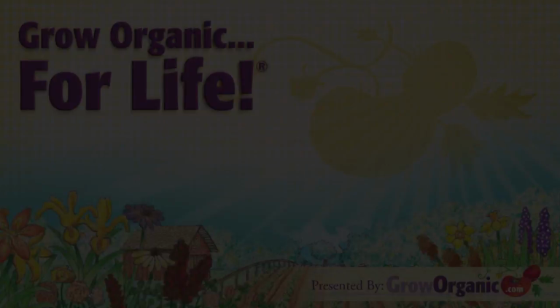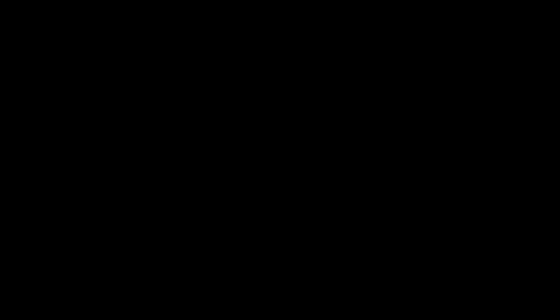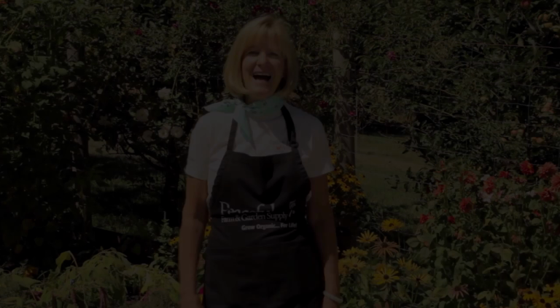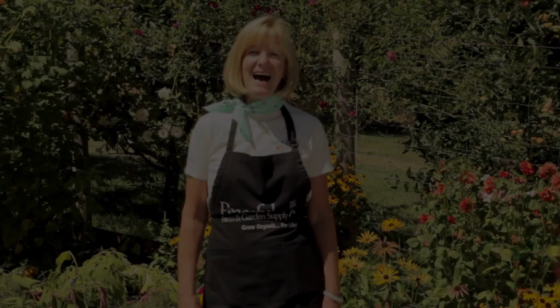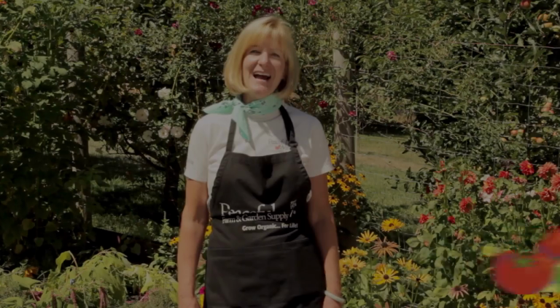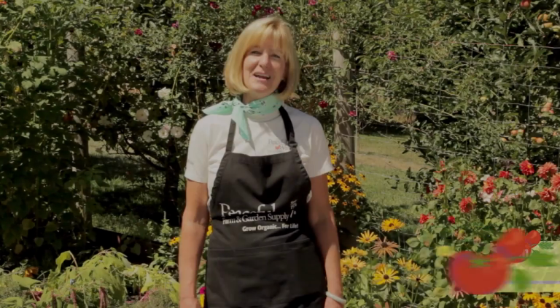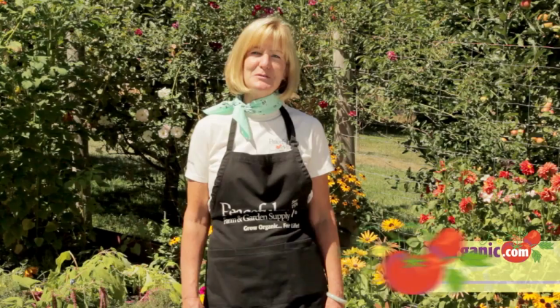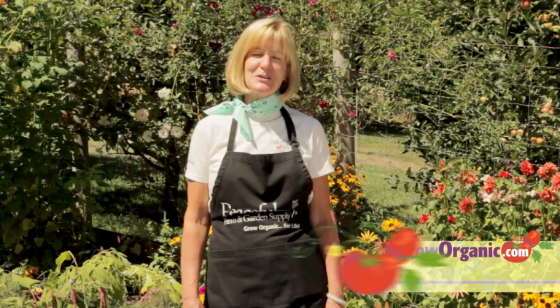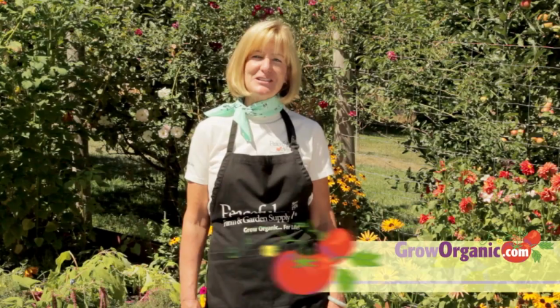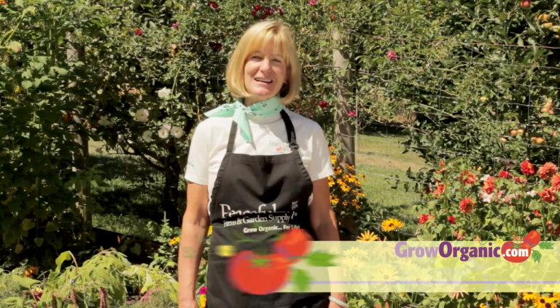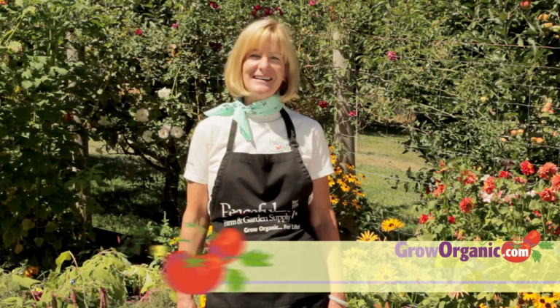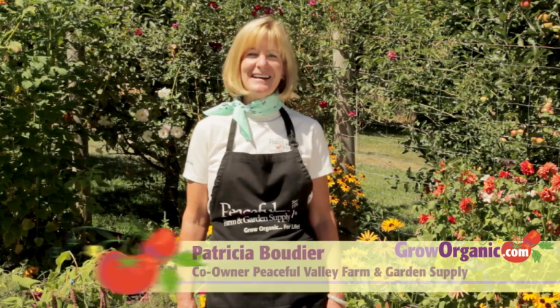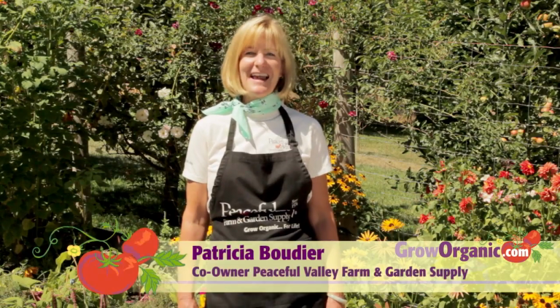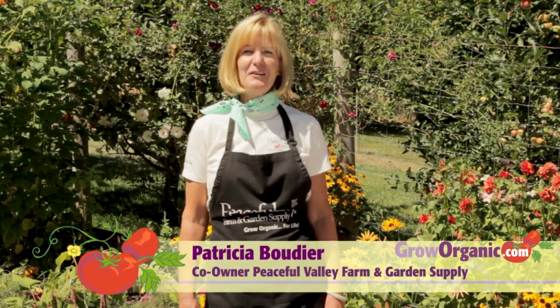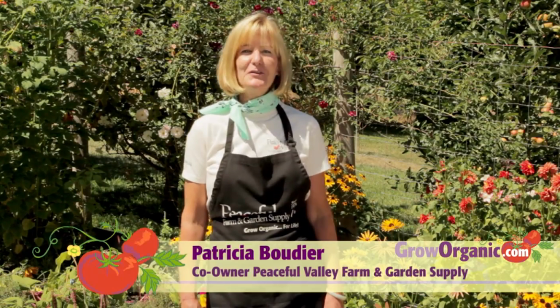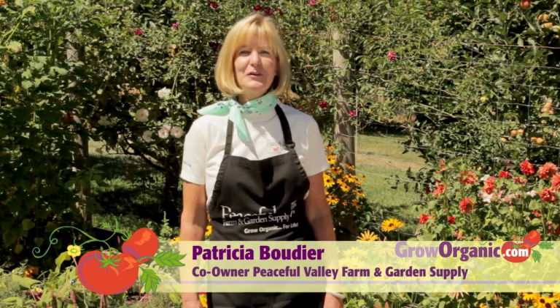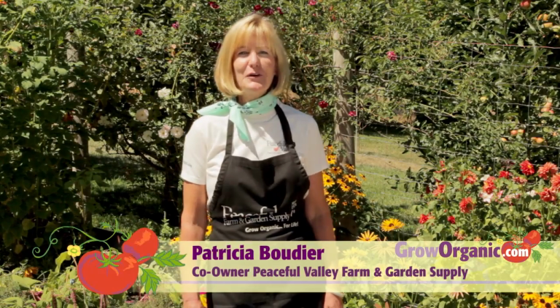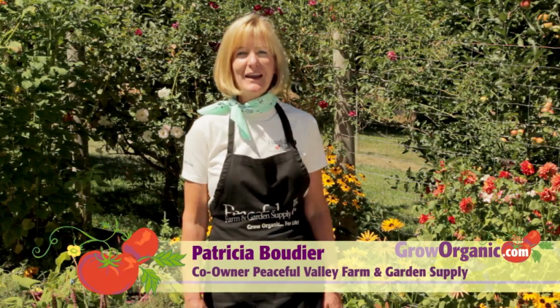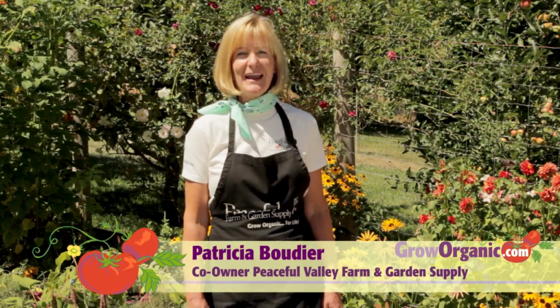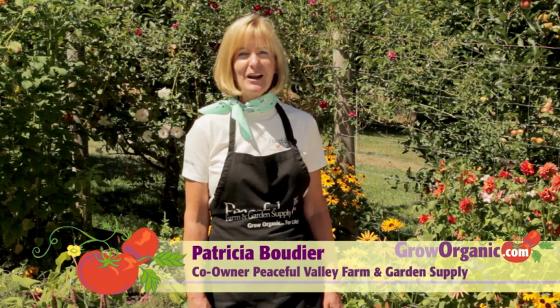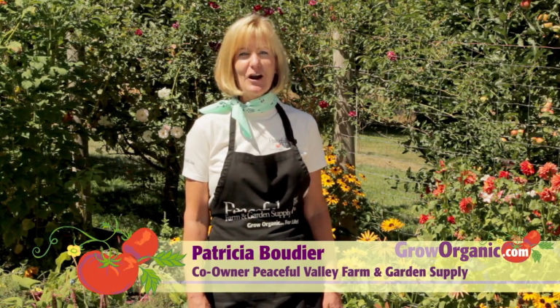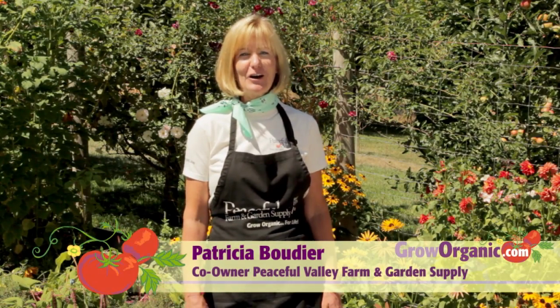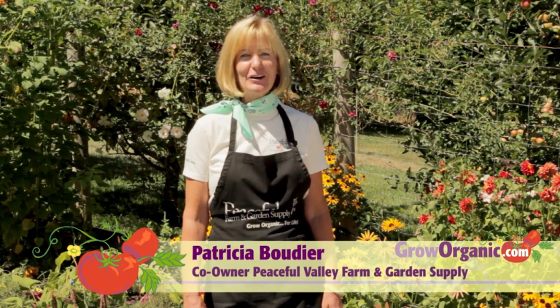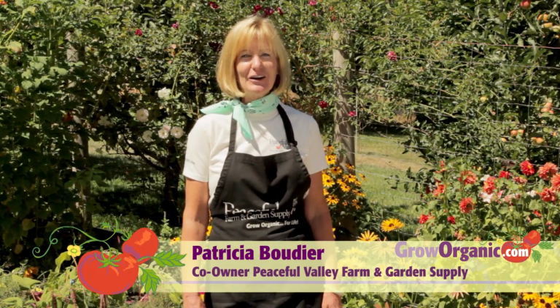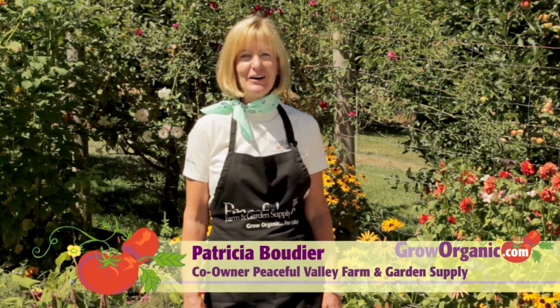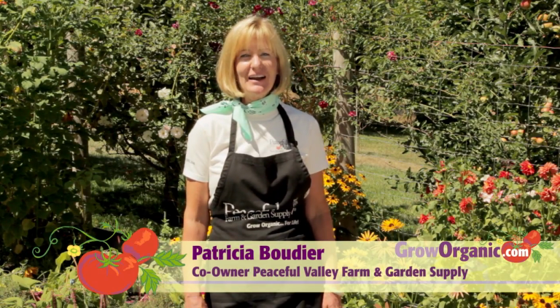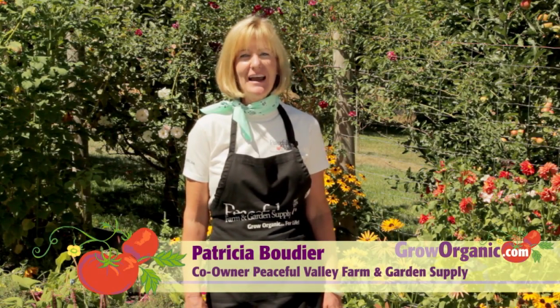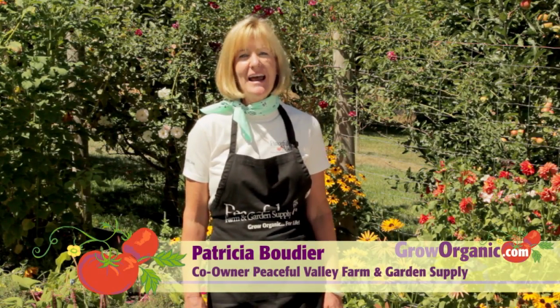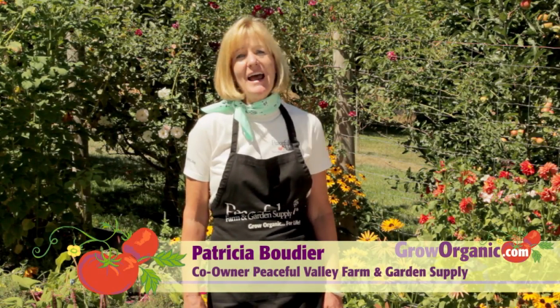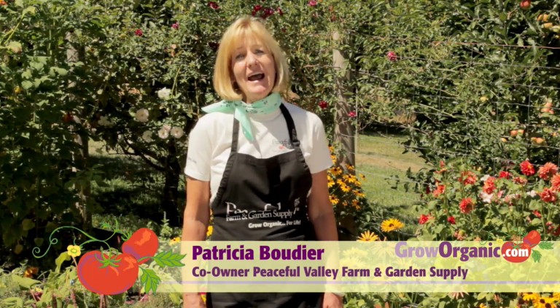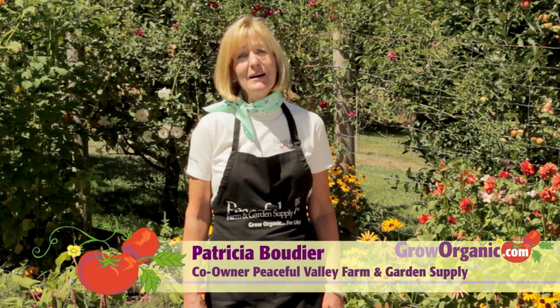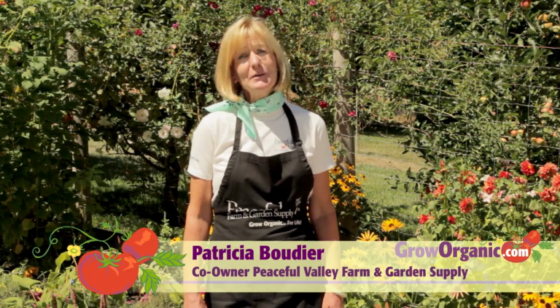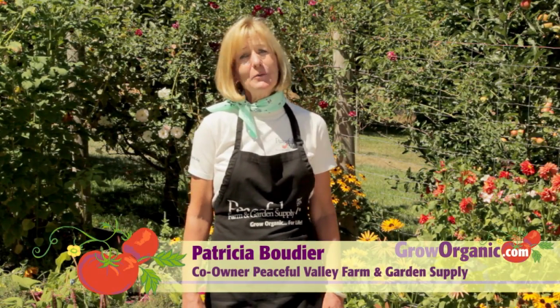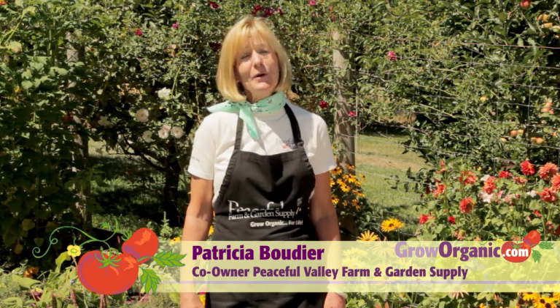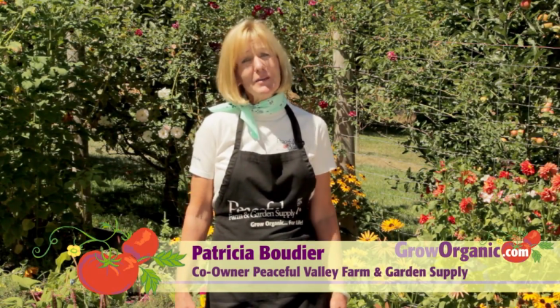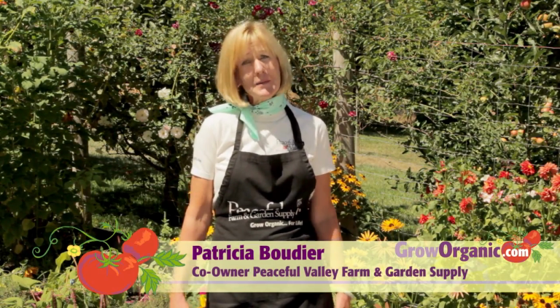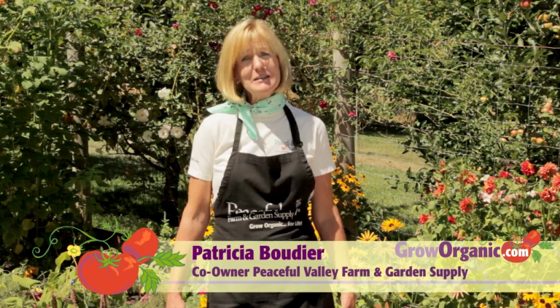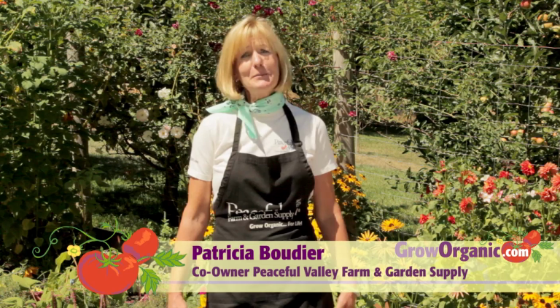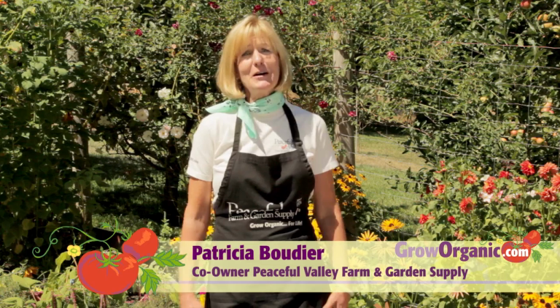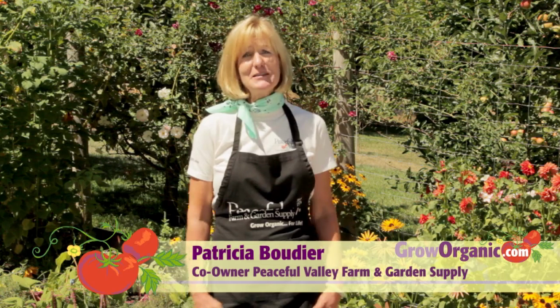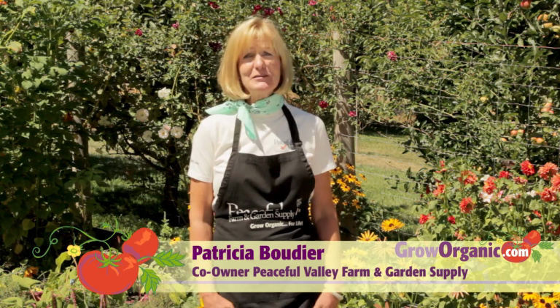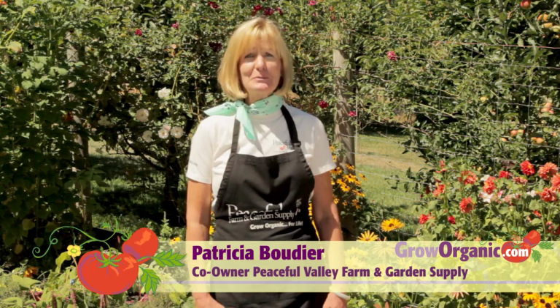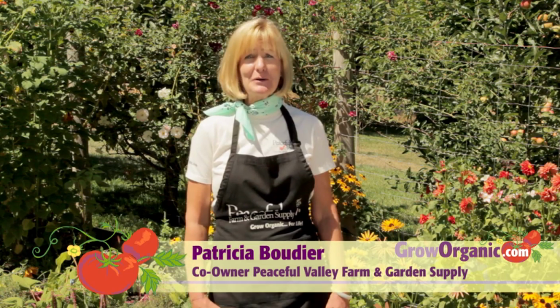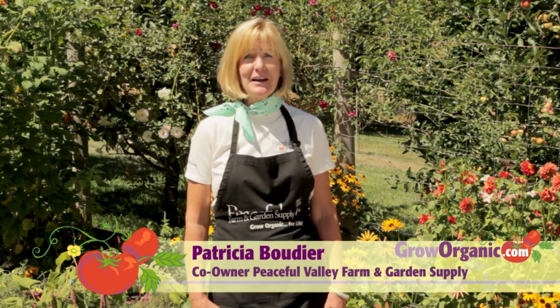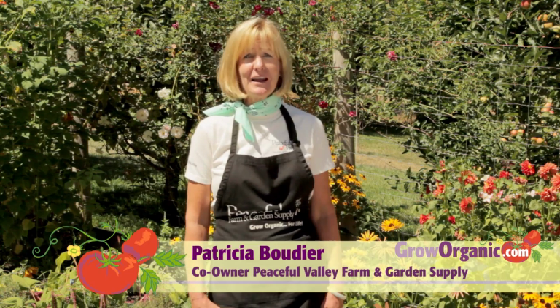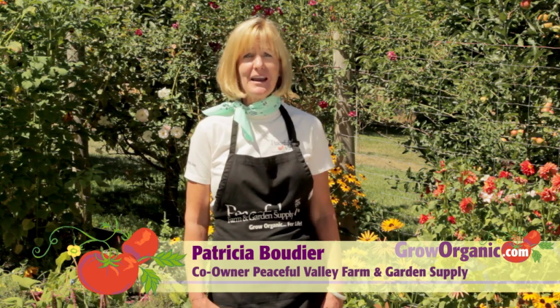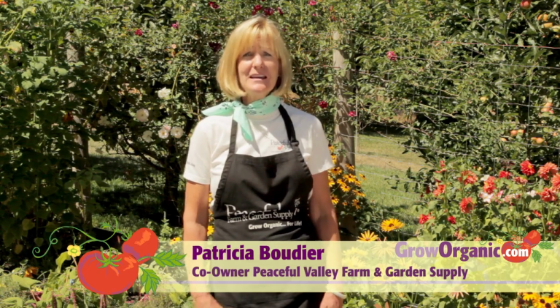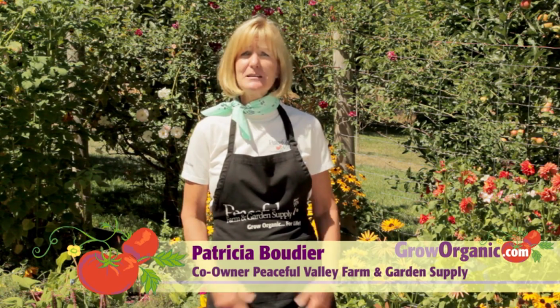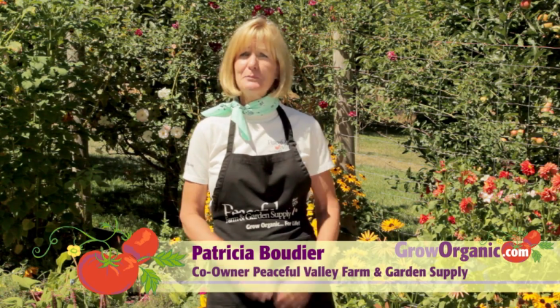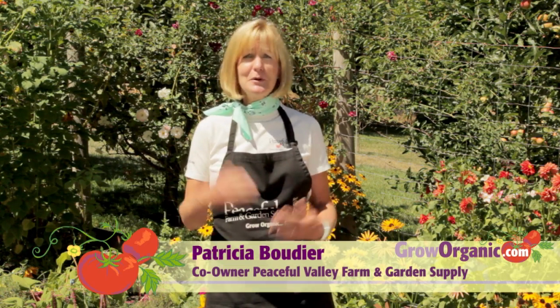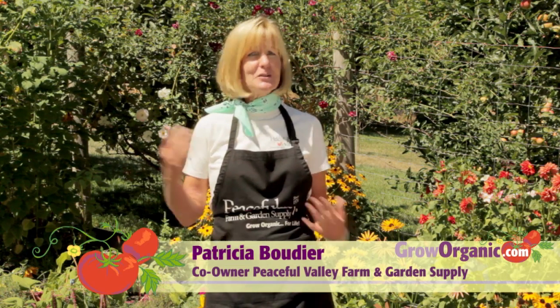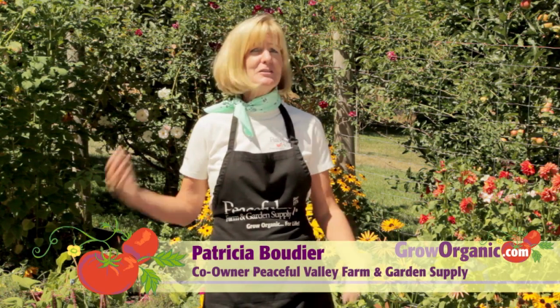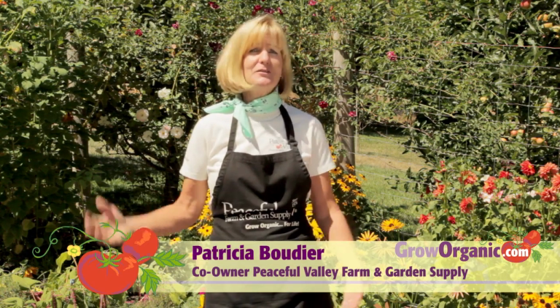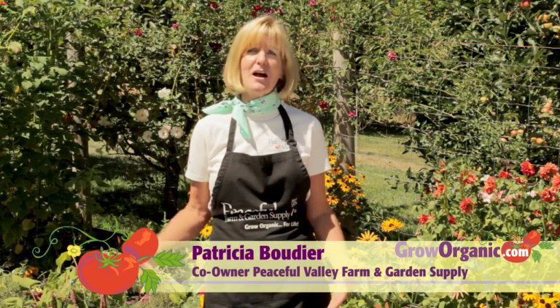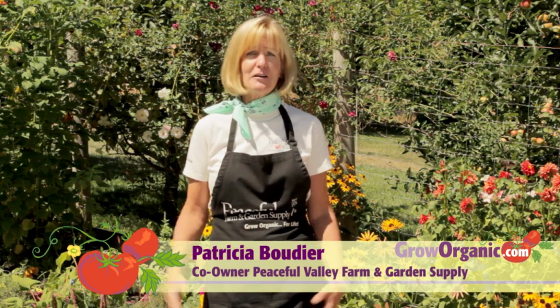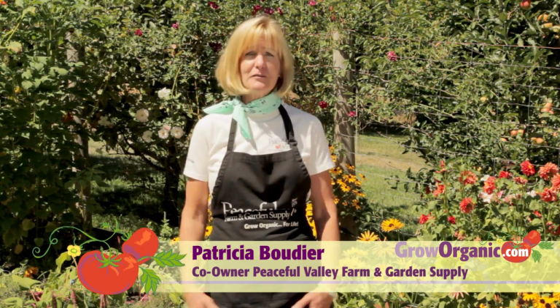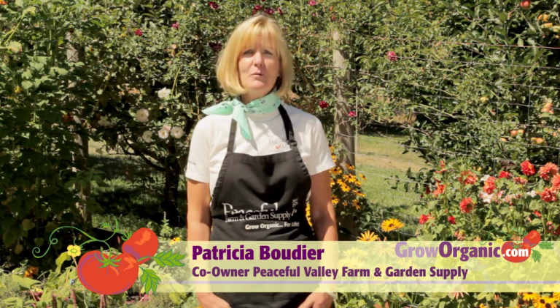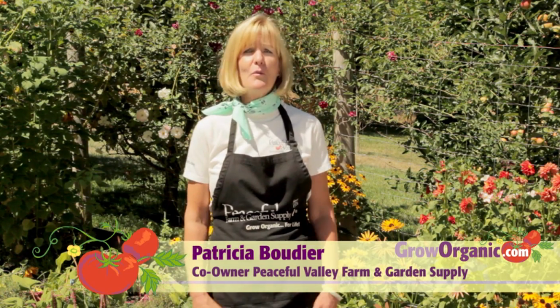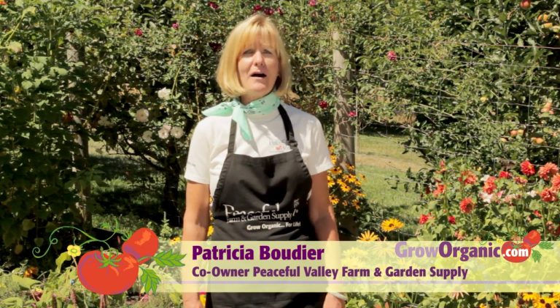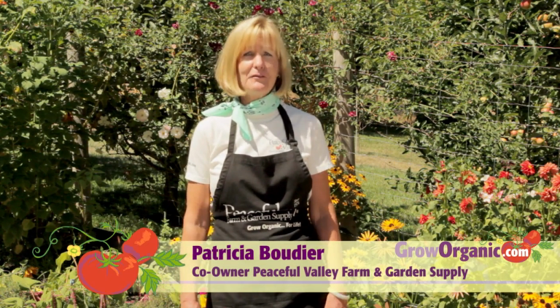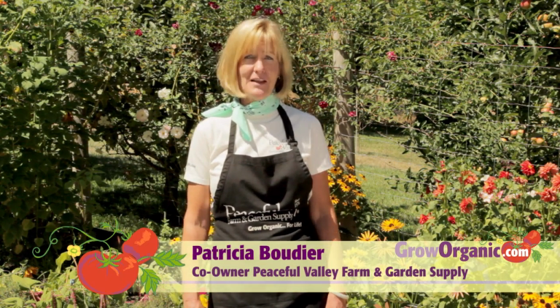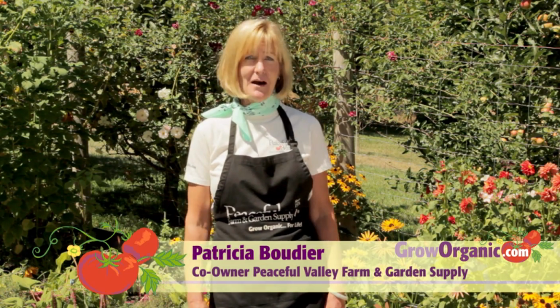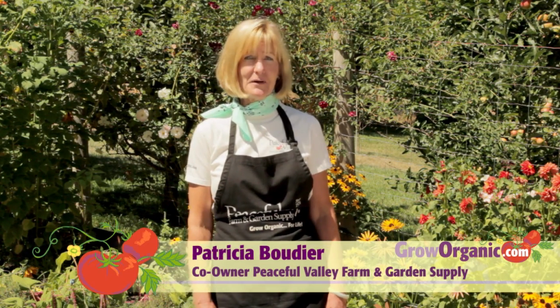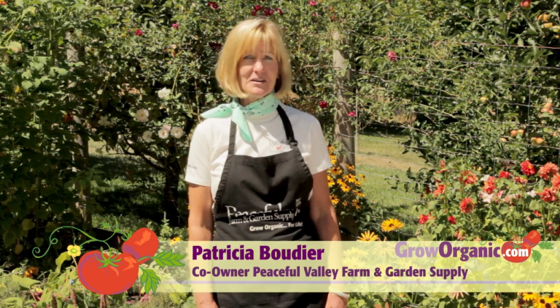Hi, I'm Tricia, a California organic gardener, and one of the best parts of spring is the burst of color from wildflowers.